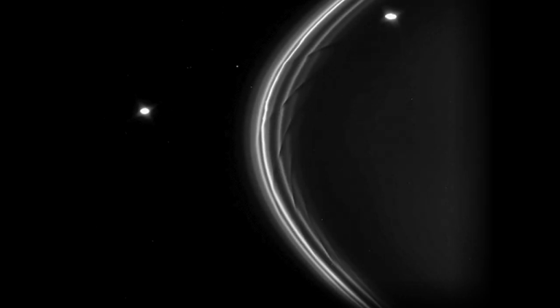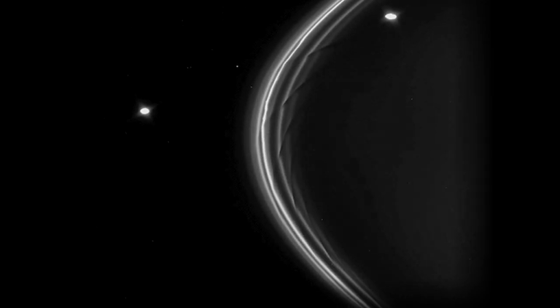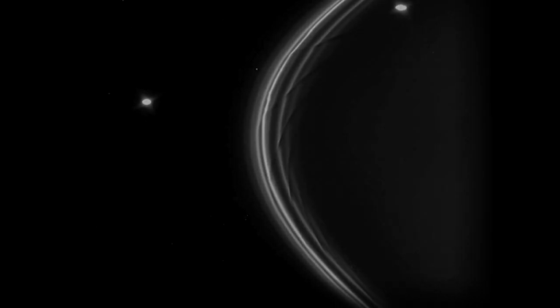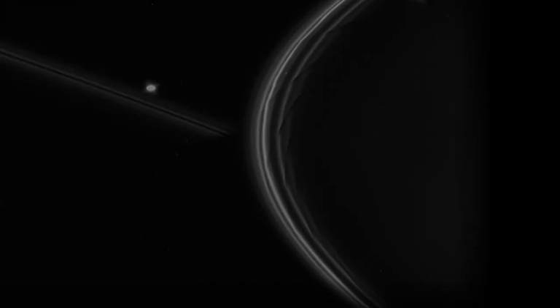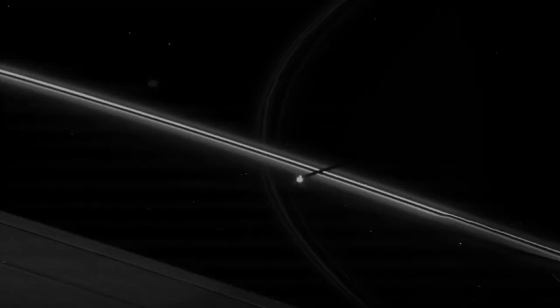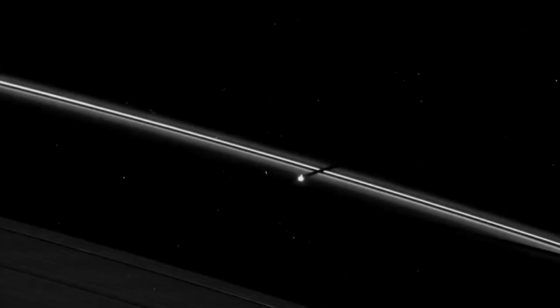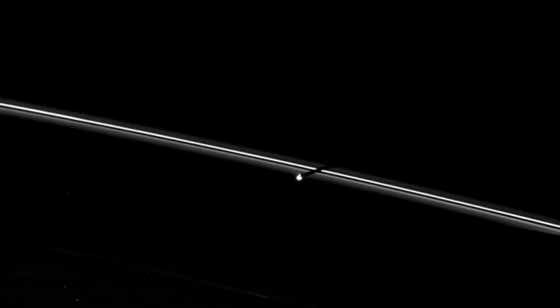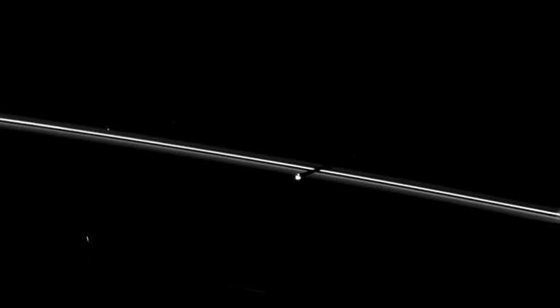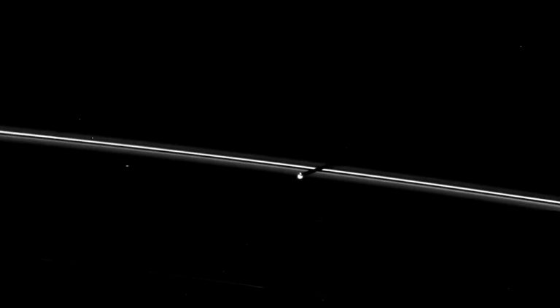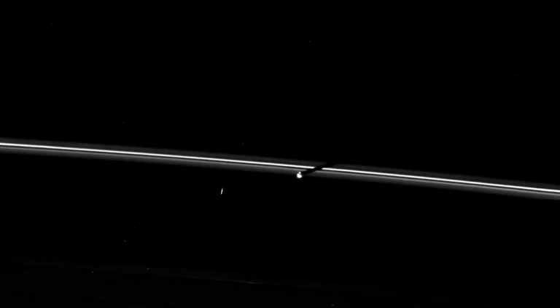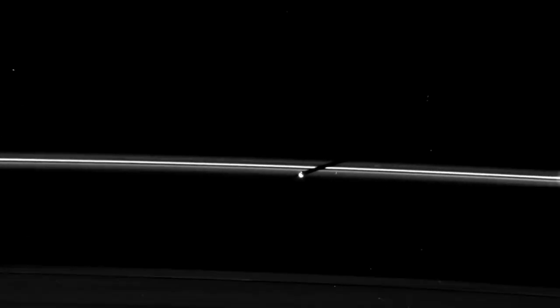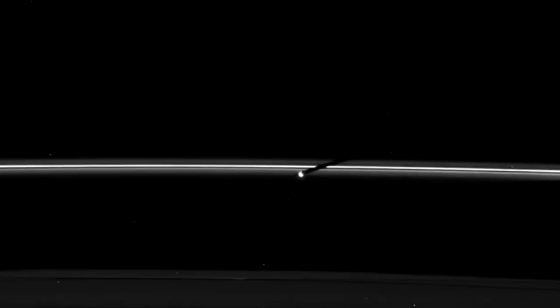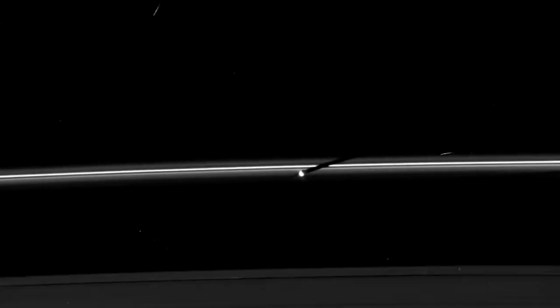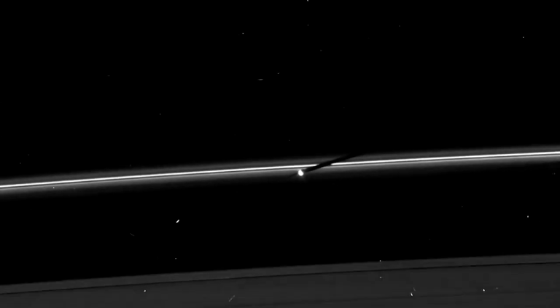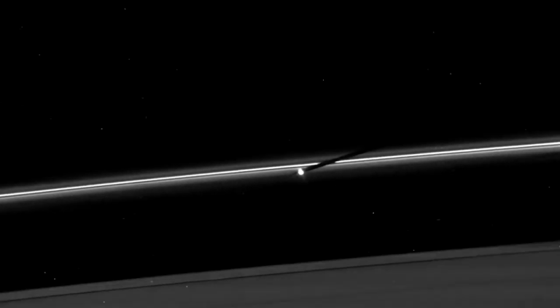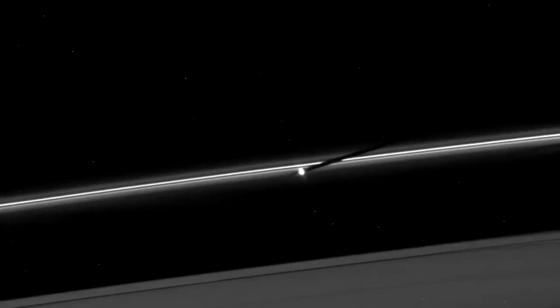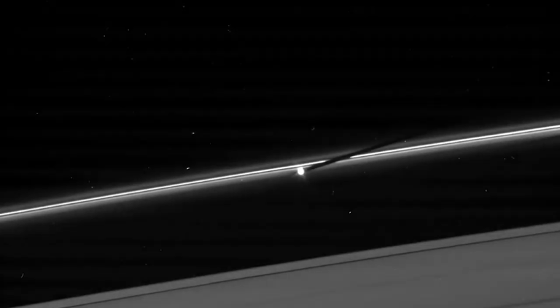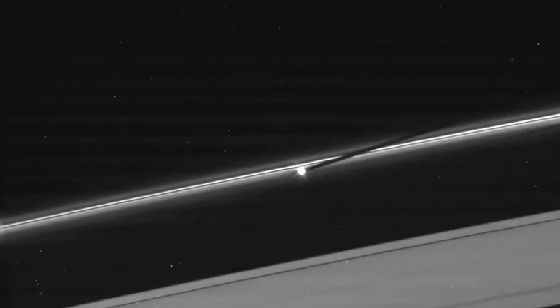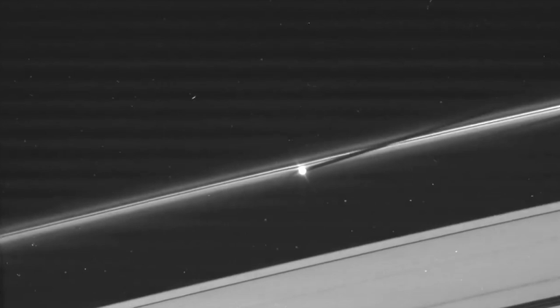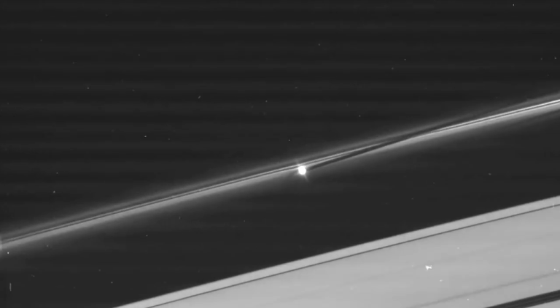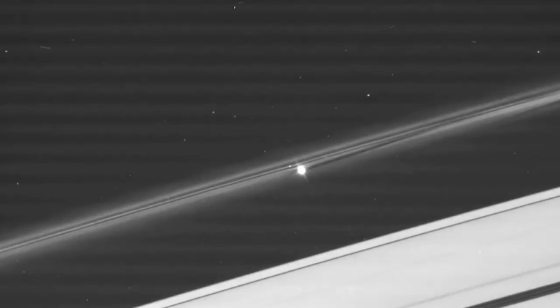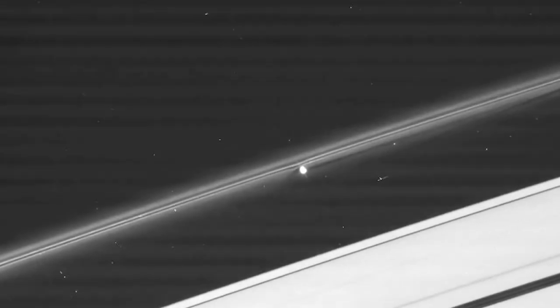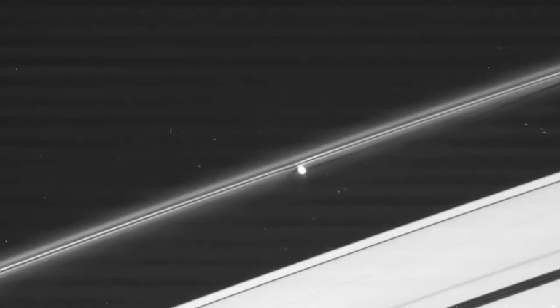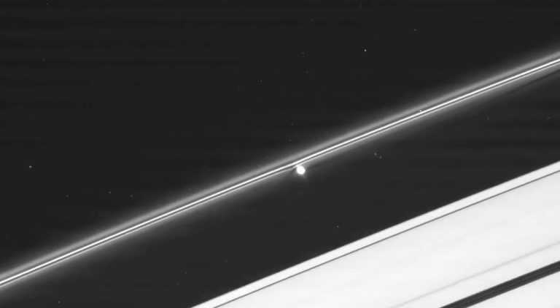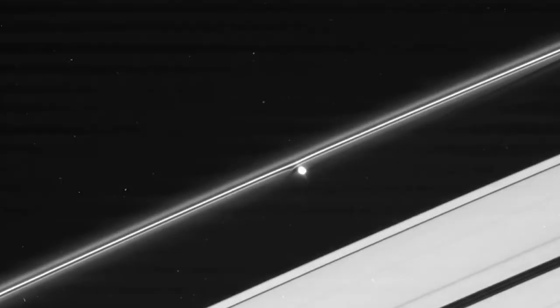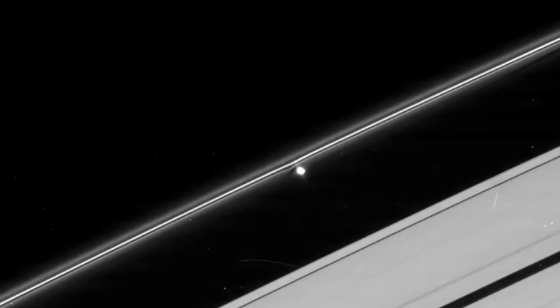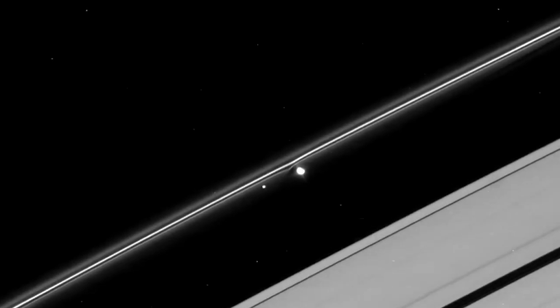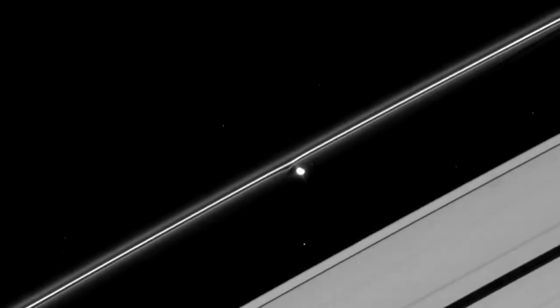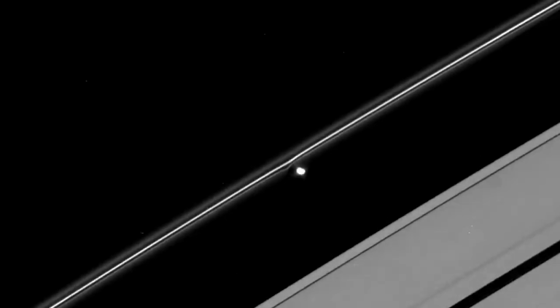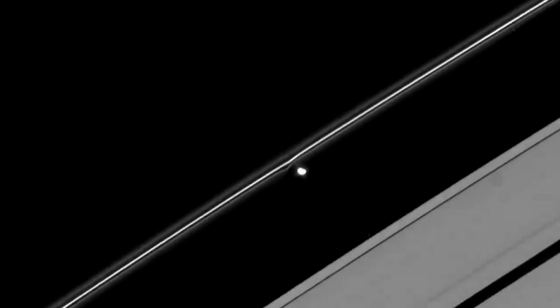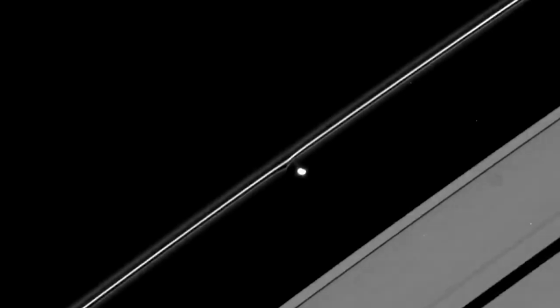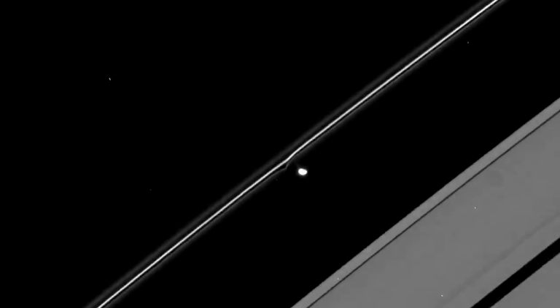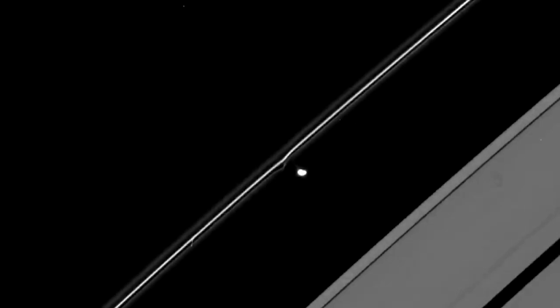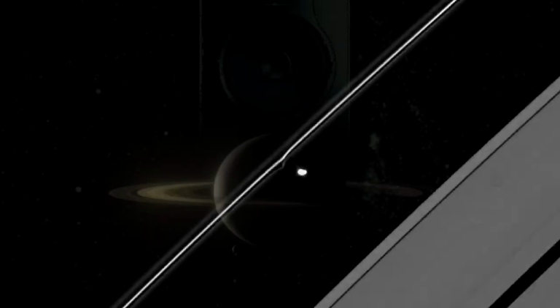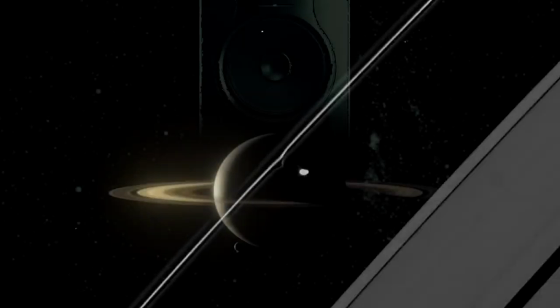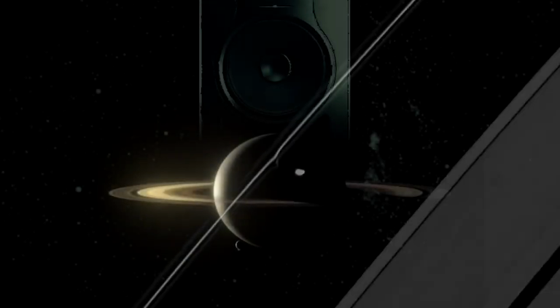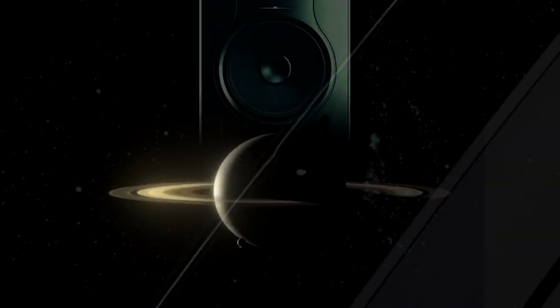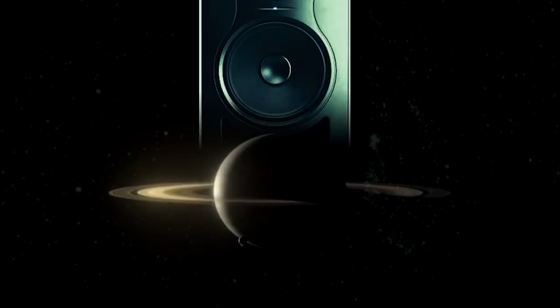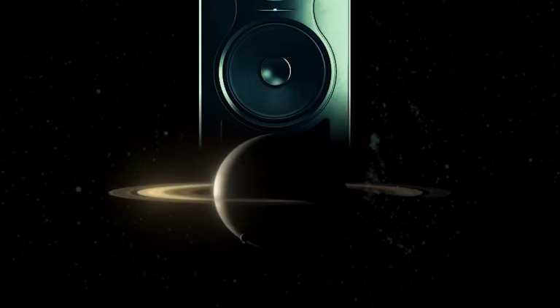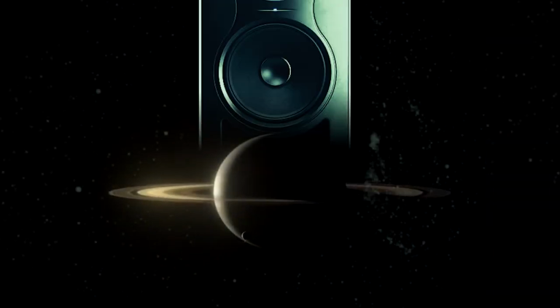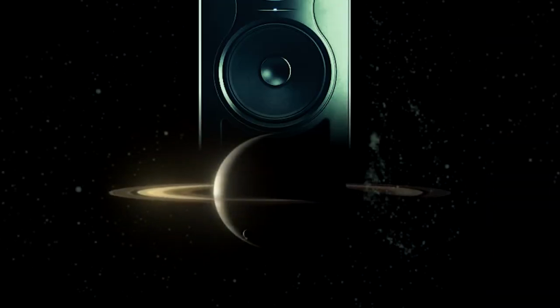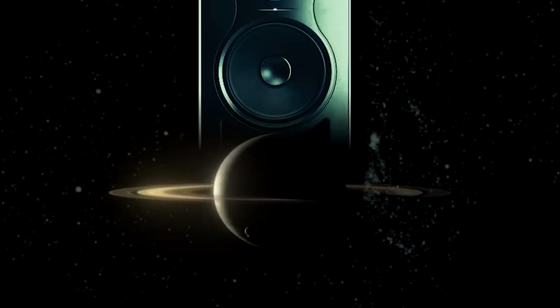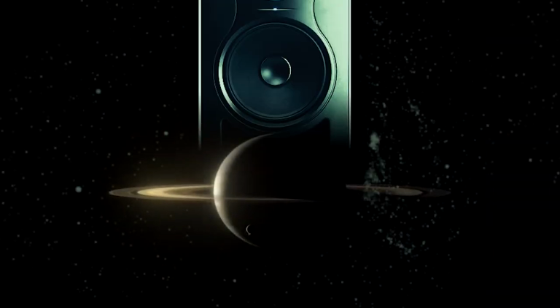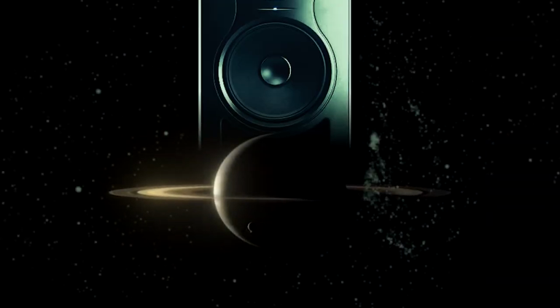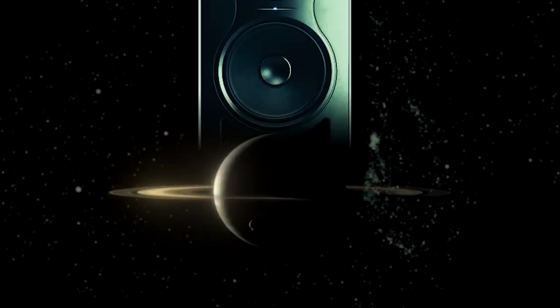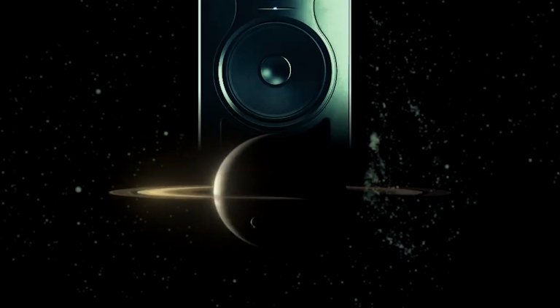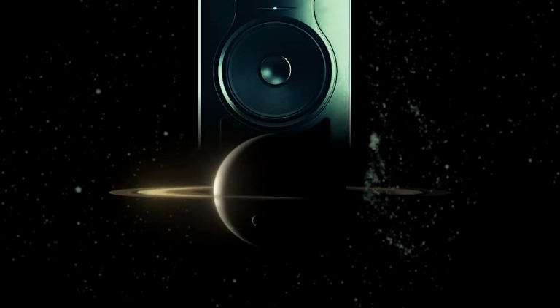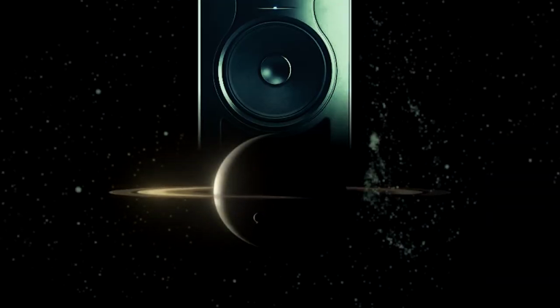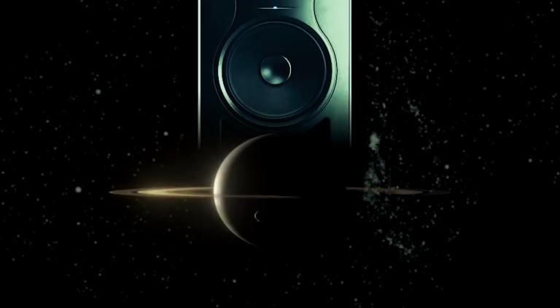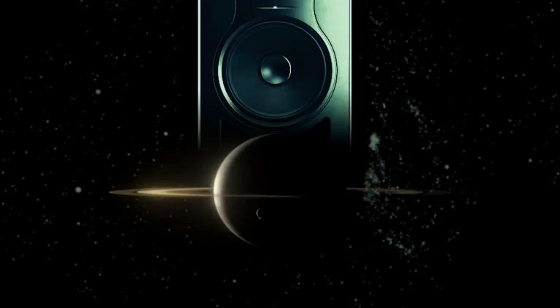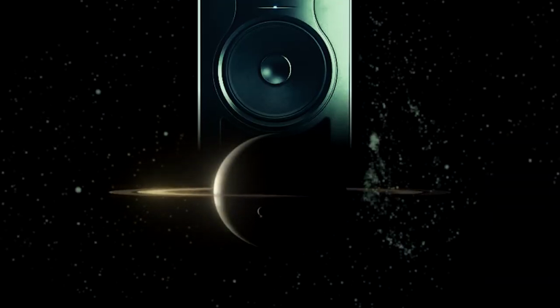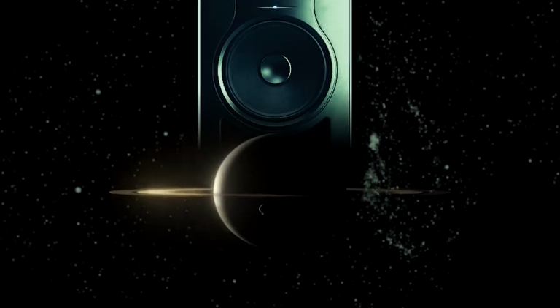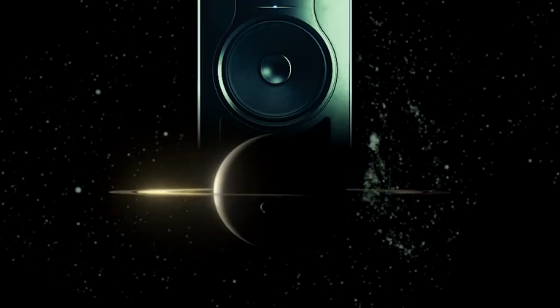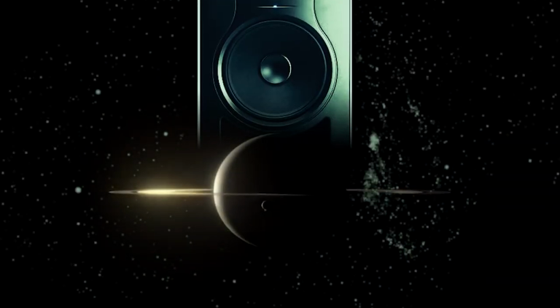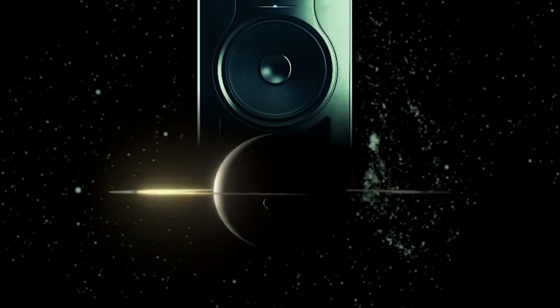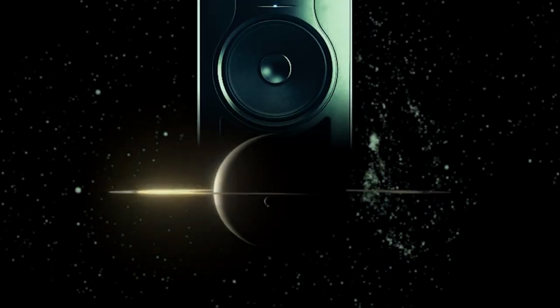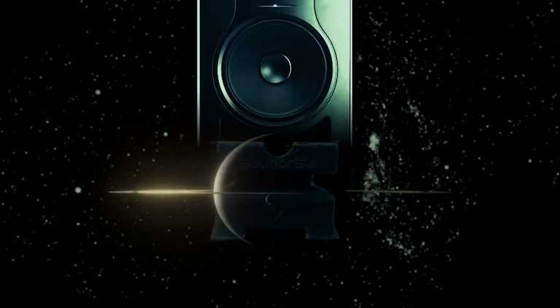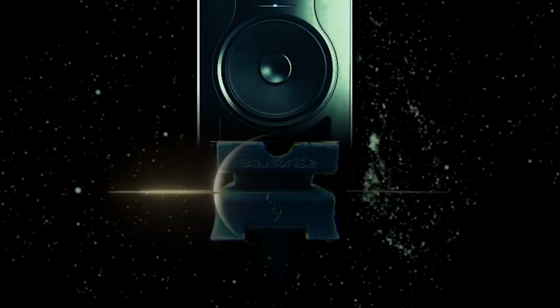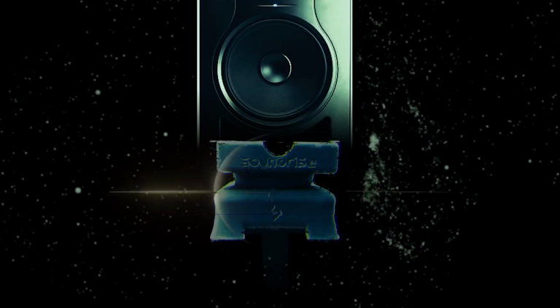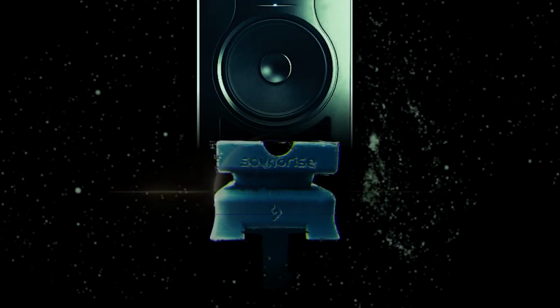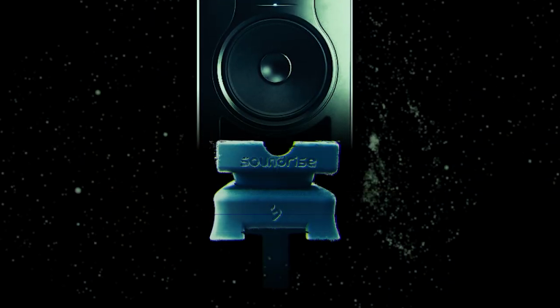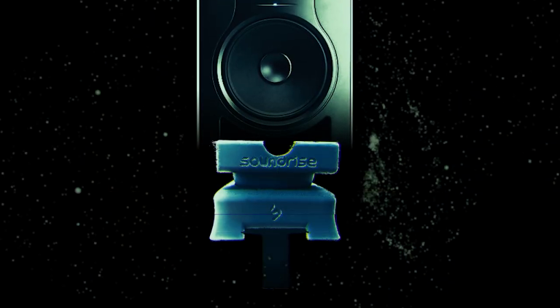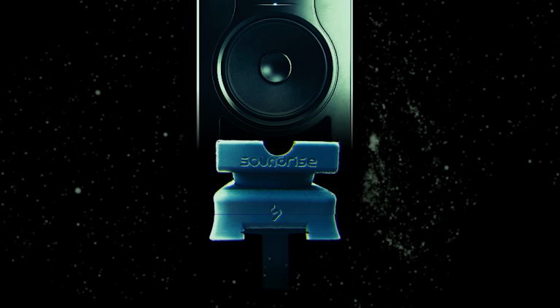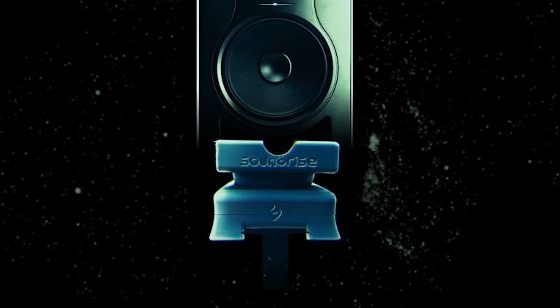With your help, Soundrise wants to bring that spirit of movement to your studio with Saturn's speaker stands.